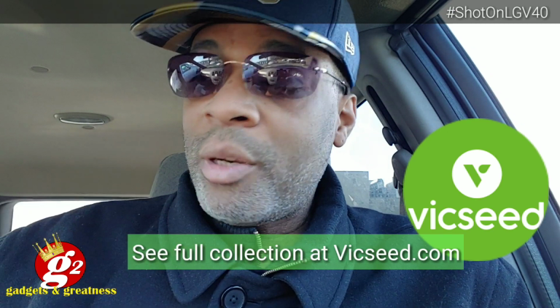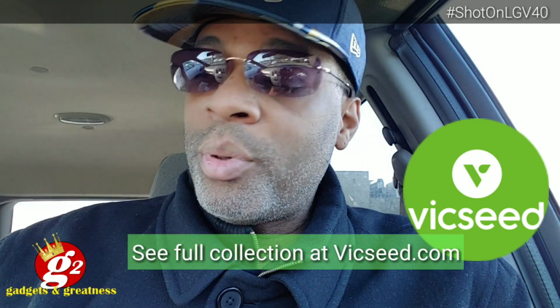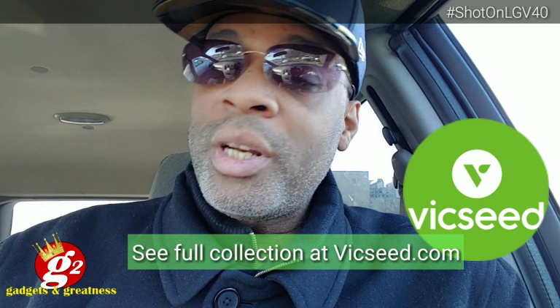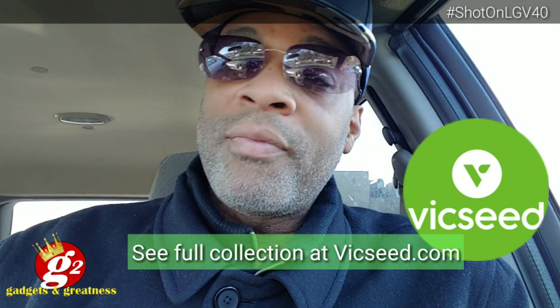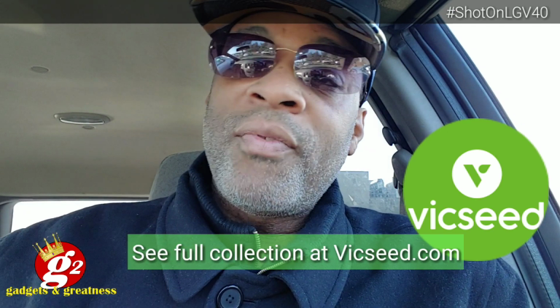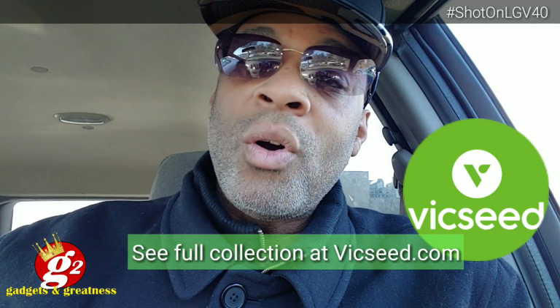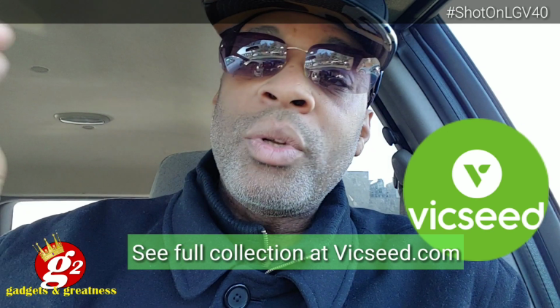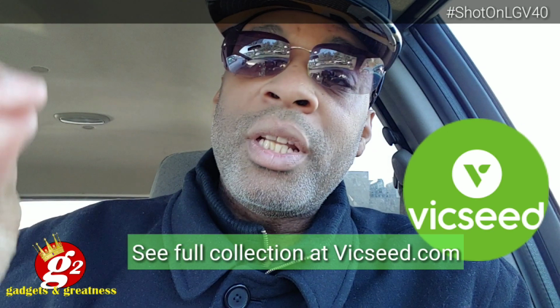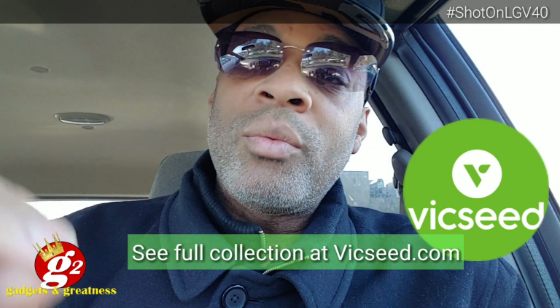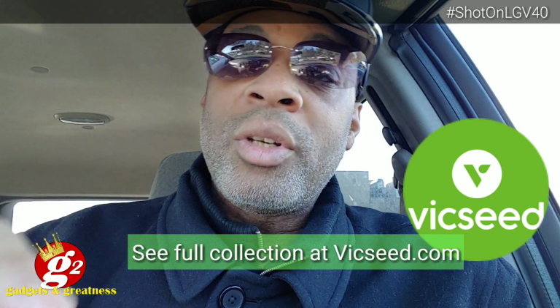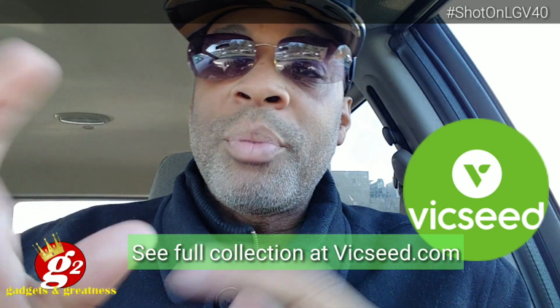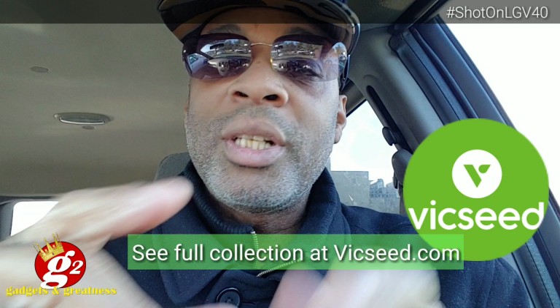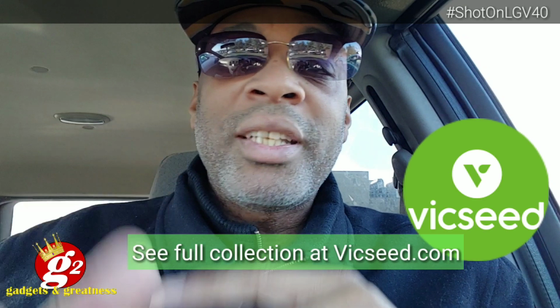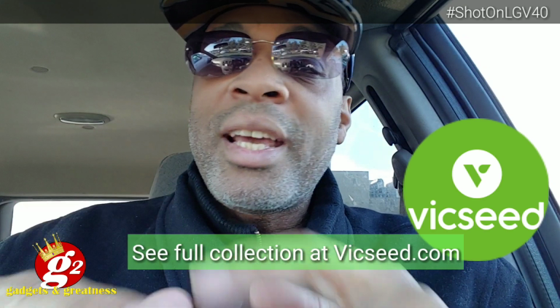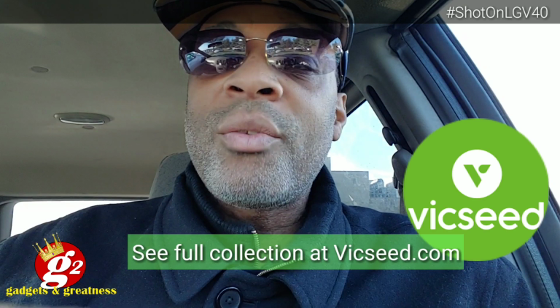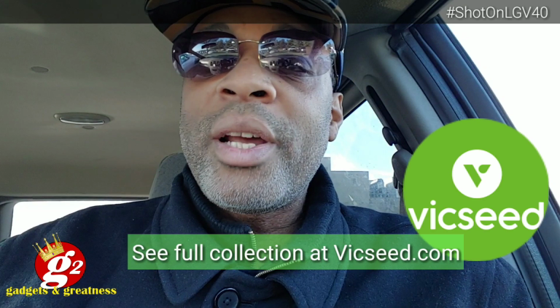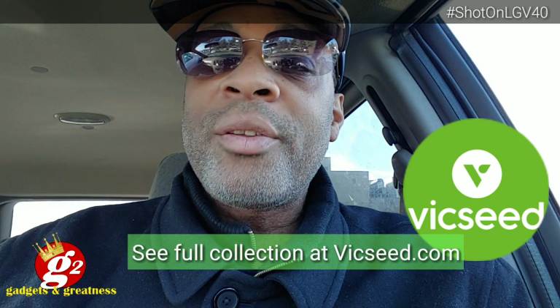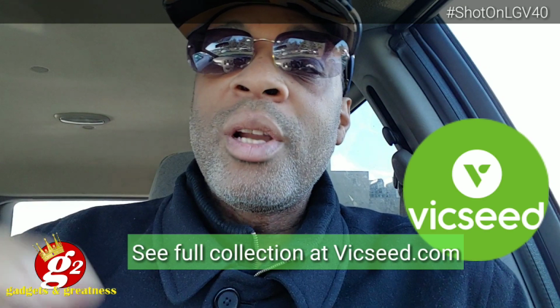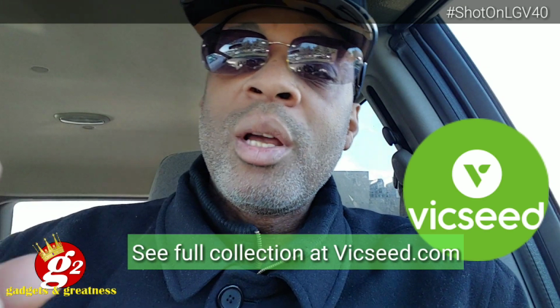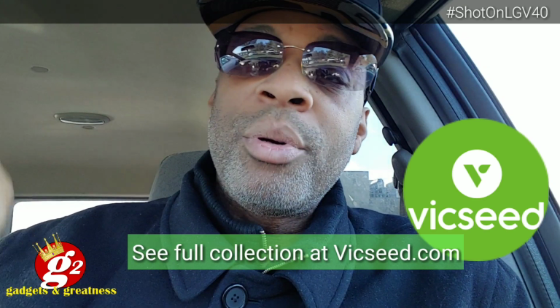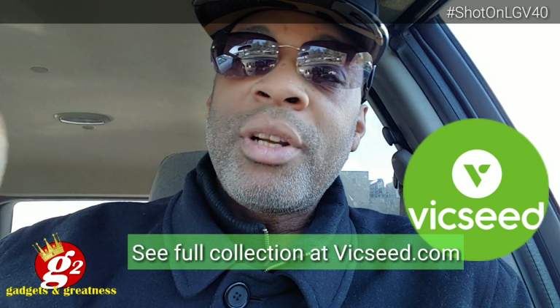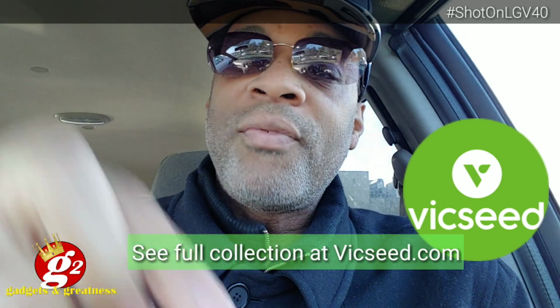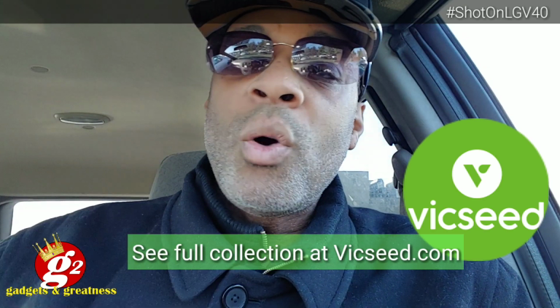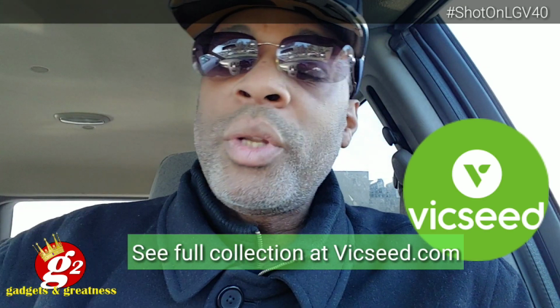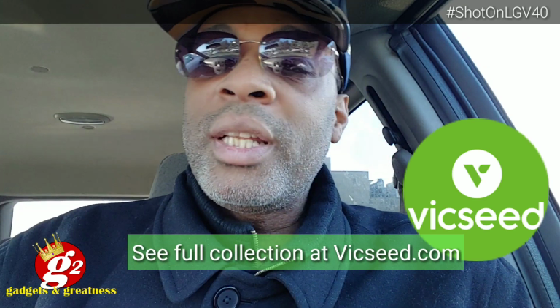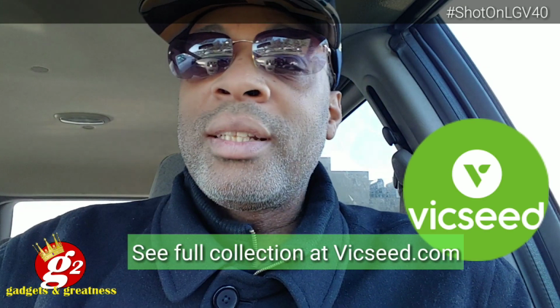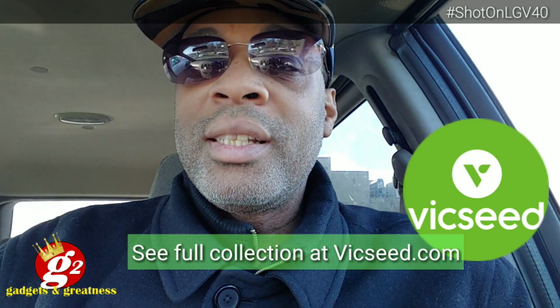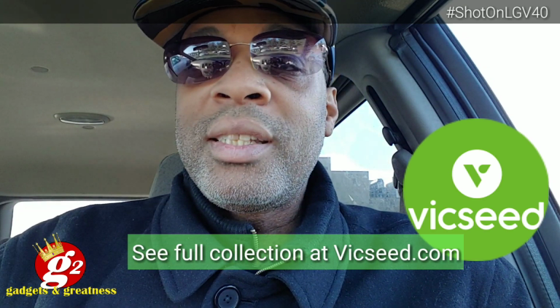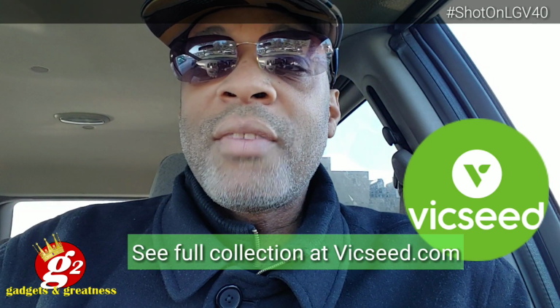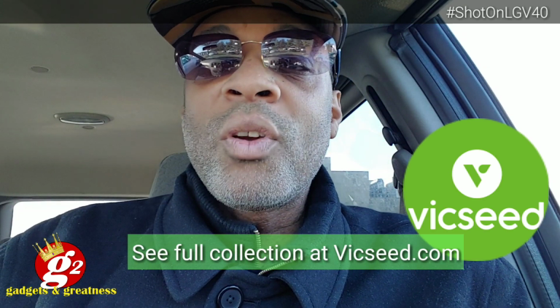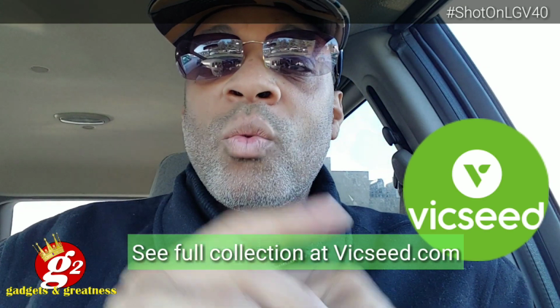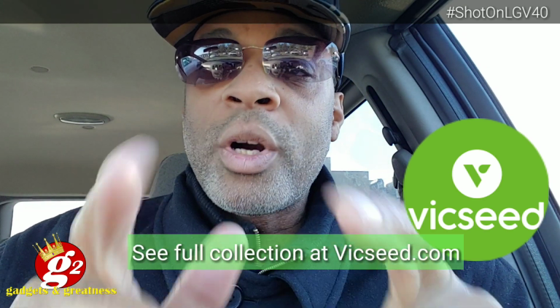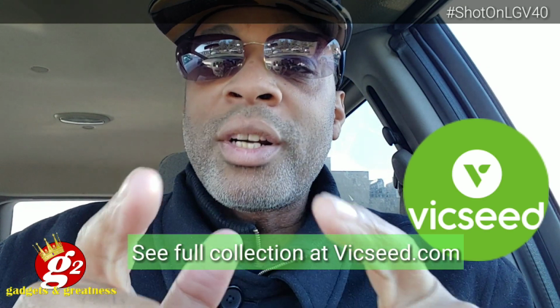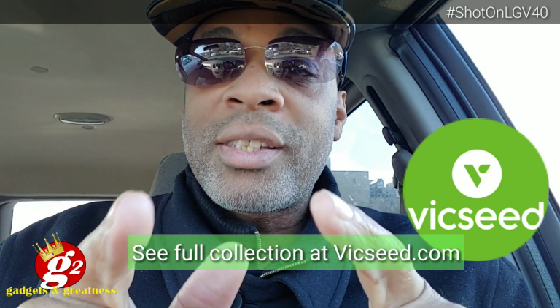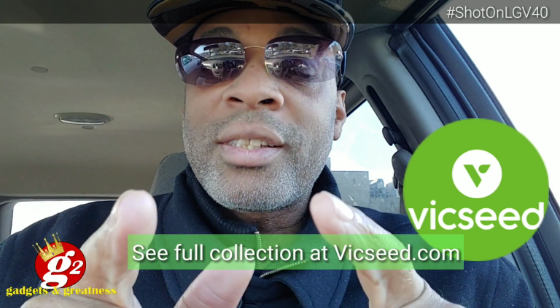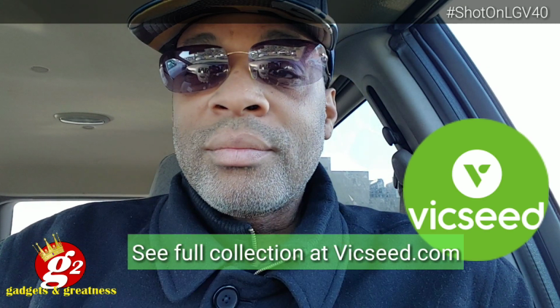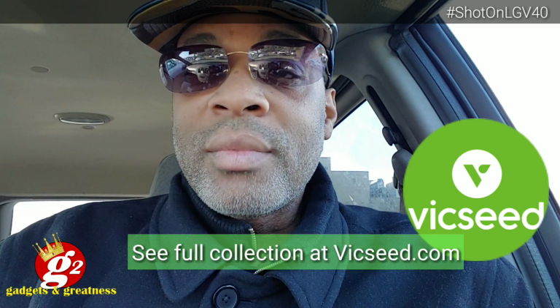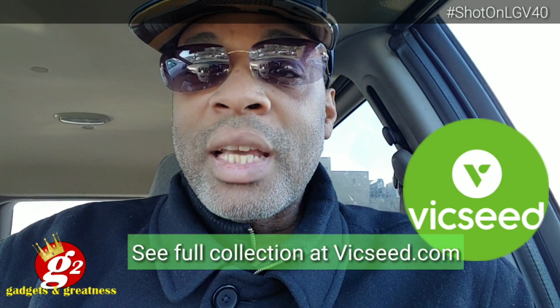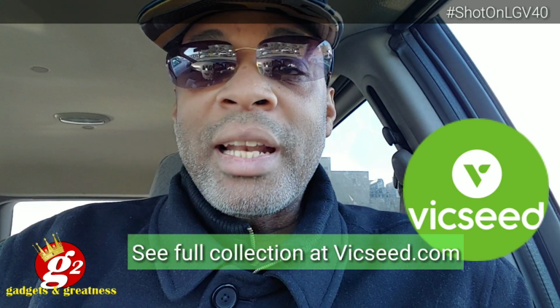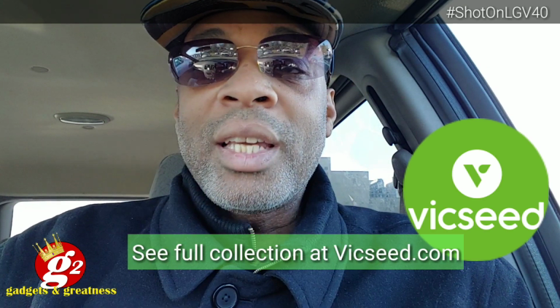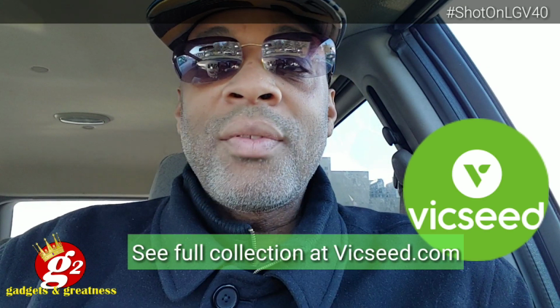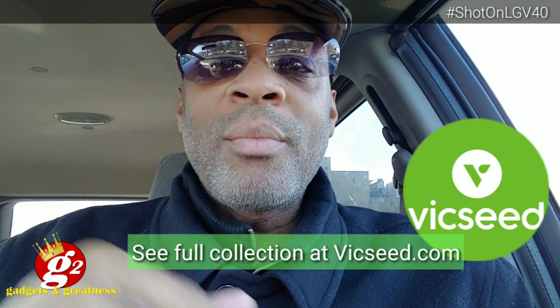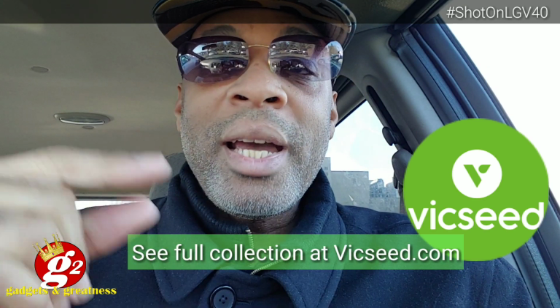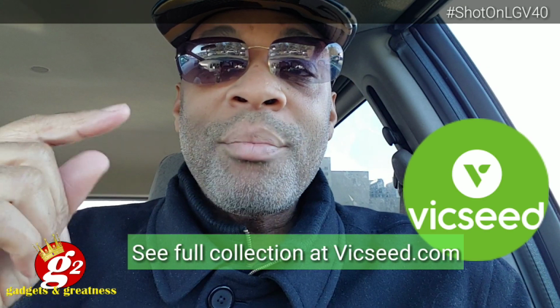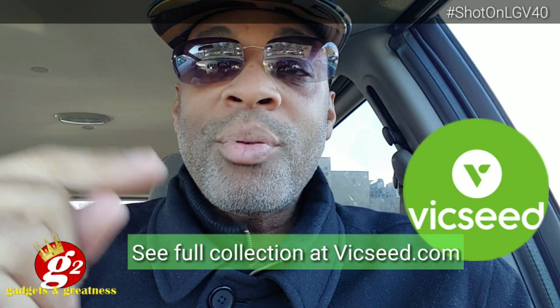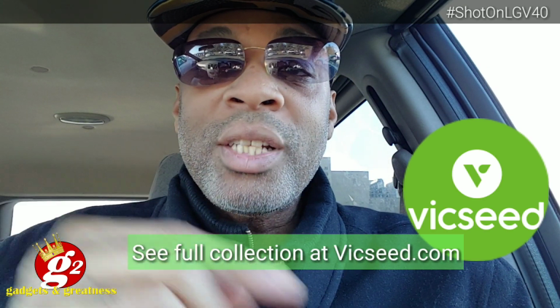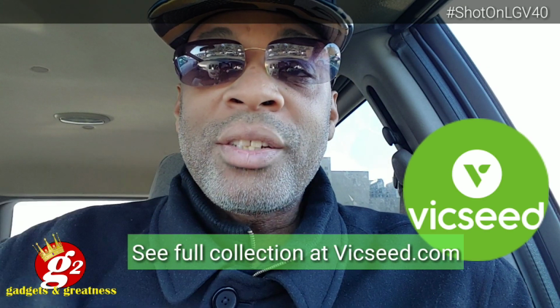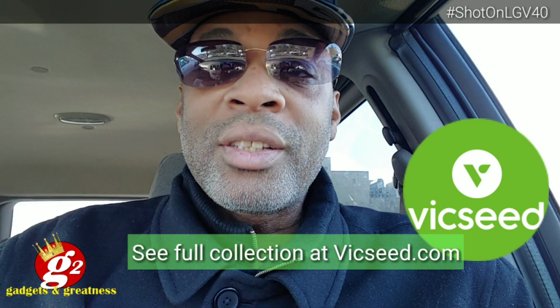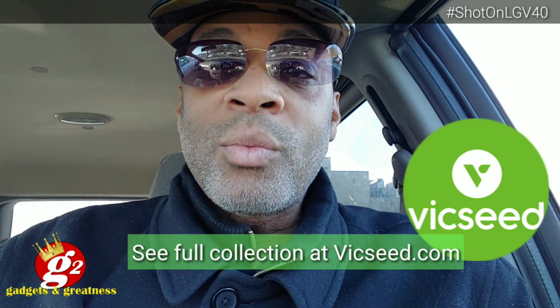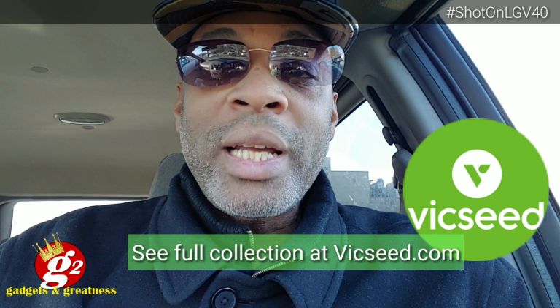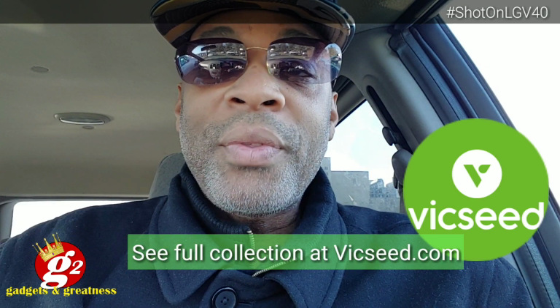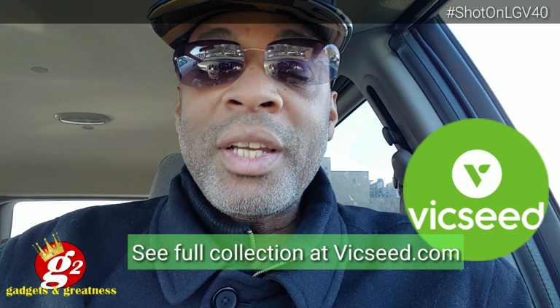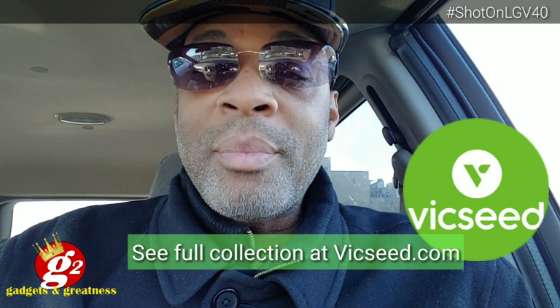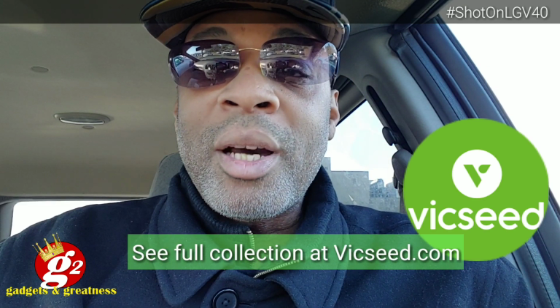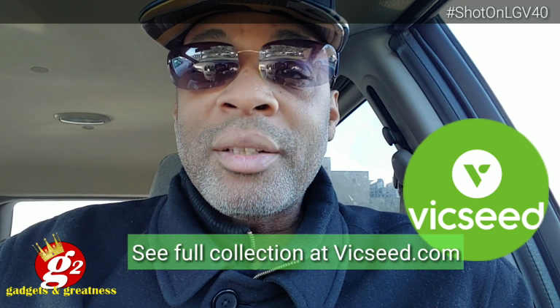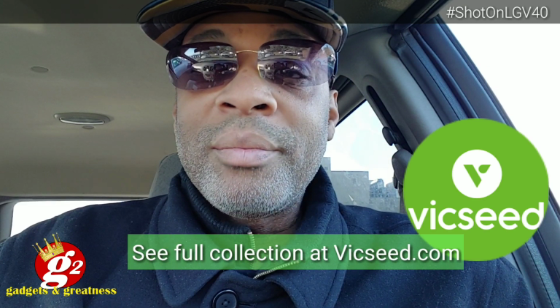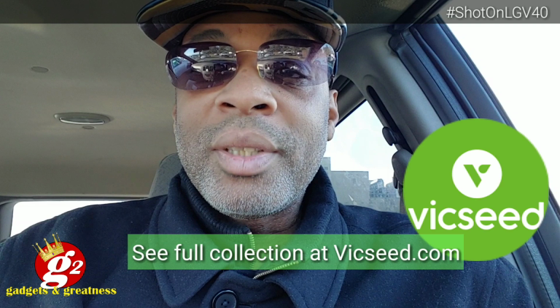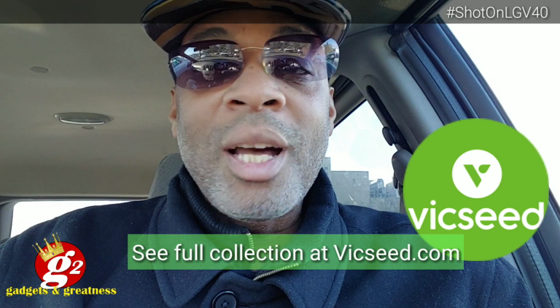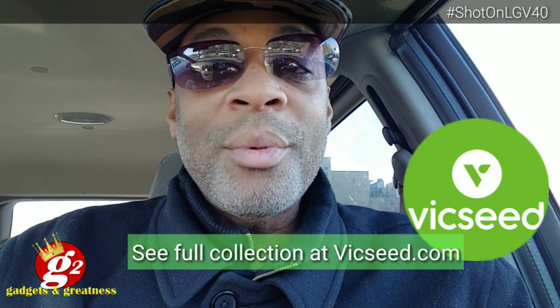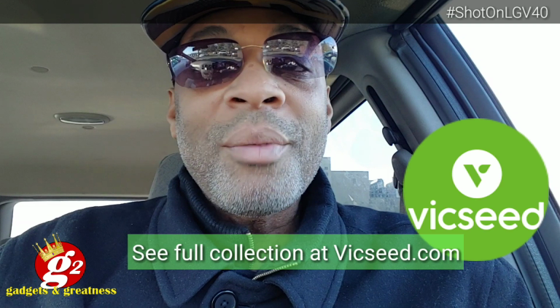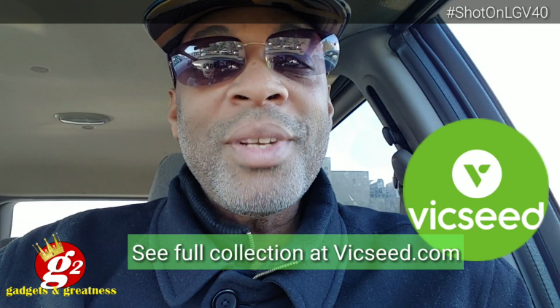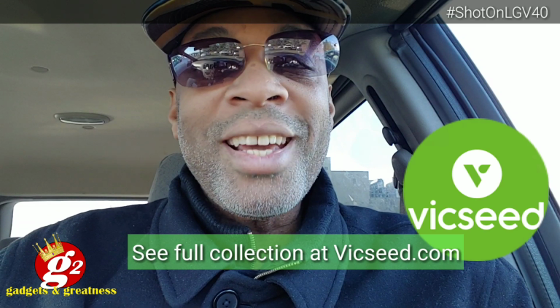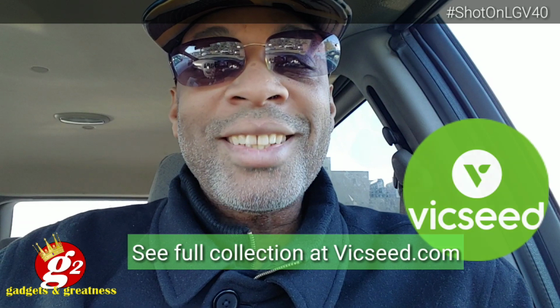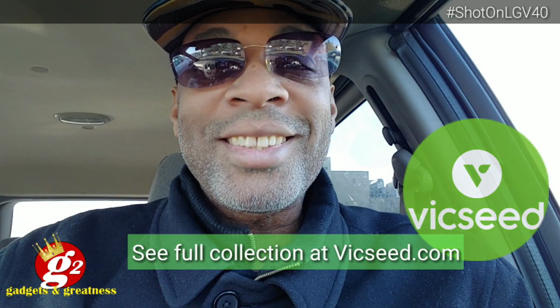We're going to put it together, put a phone in it, see if it works, and I'll give you my impressions of what I think about it. Coming up next.